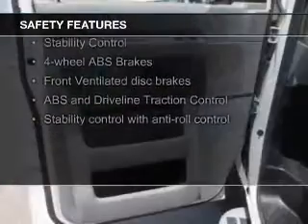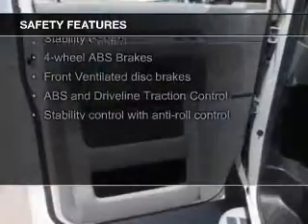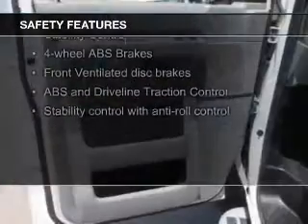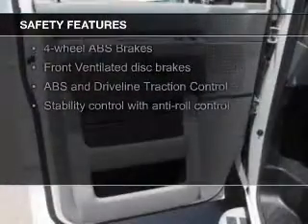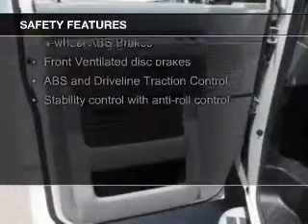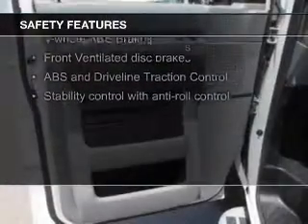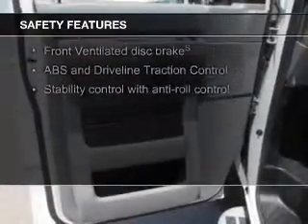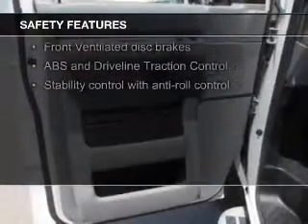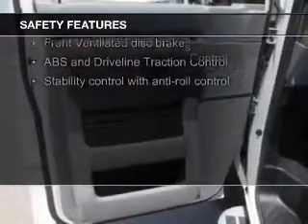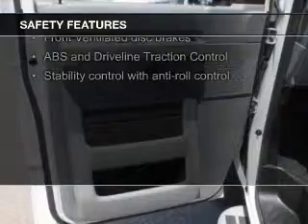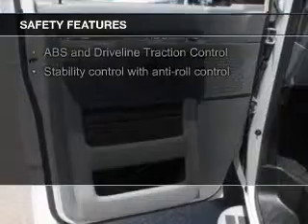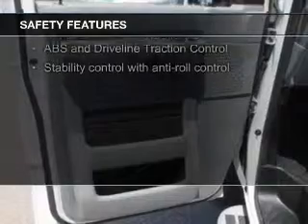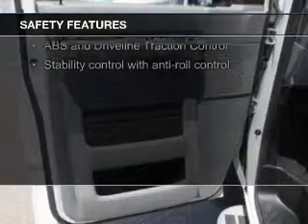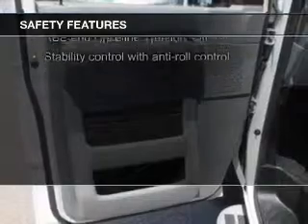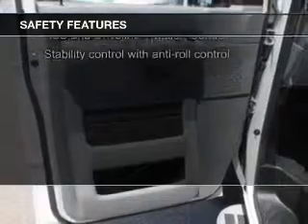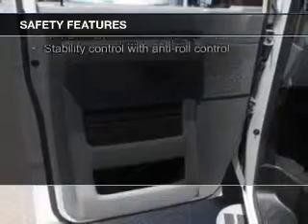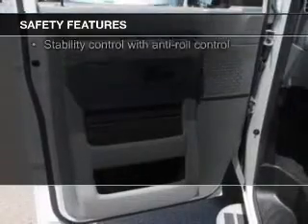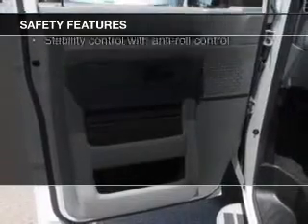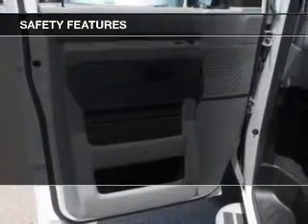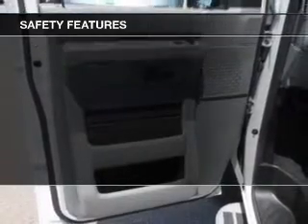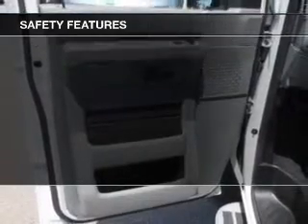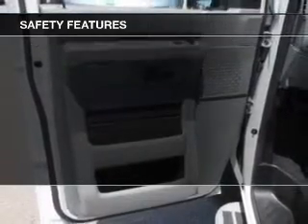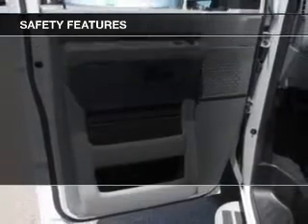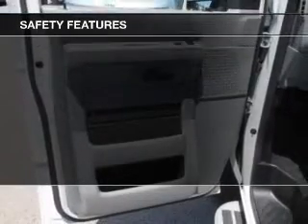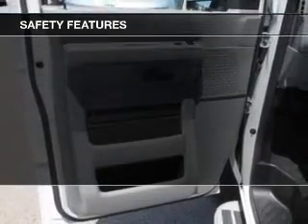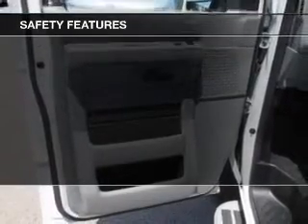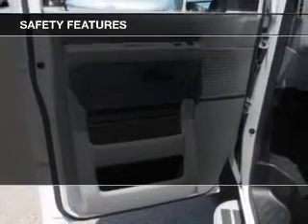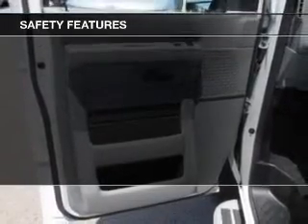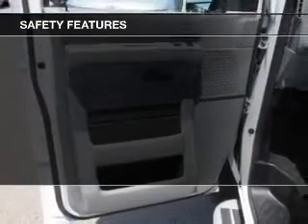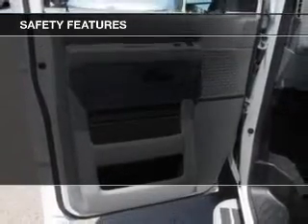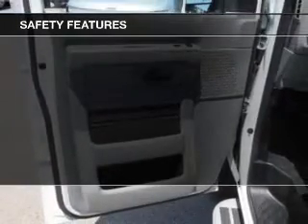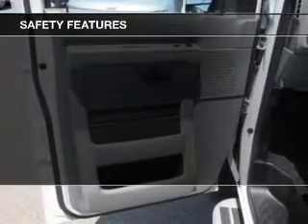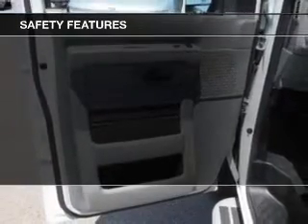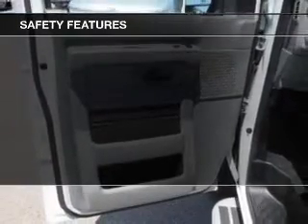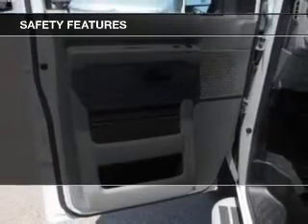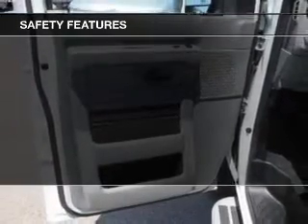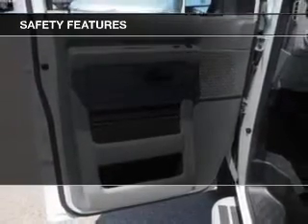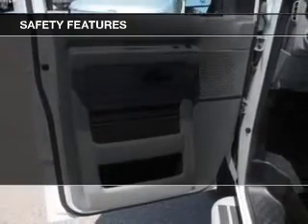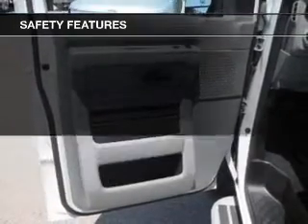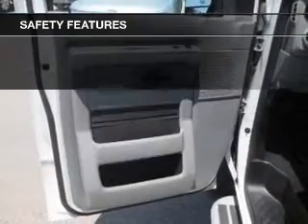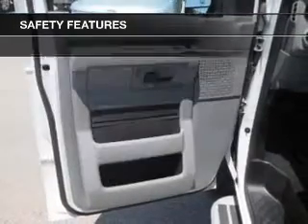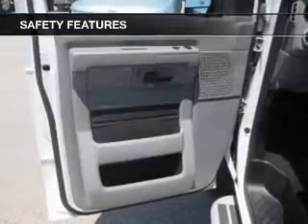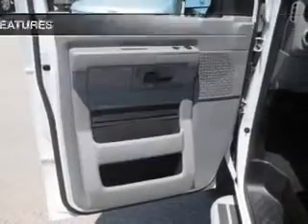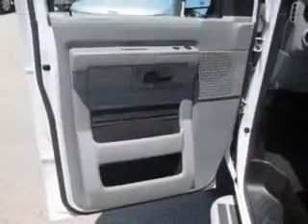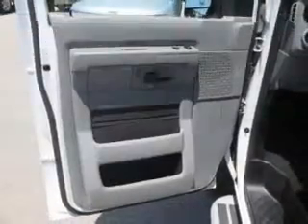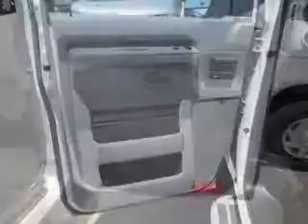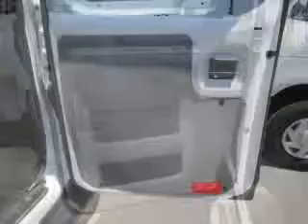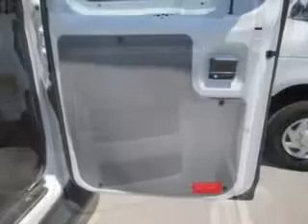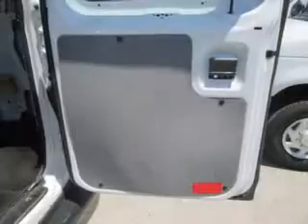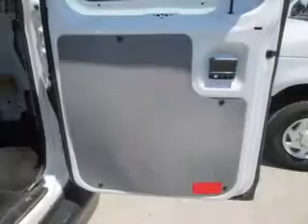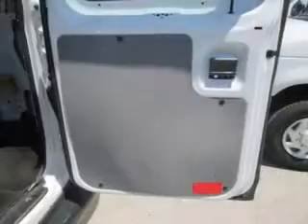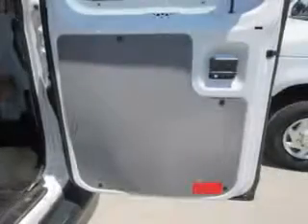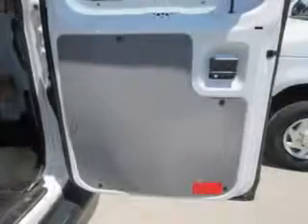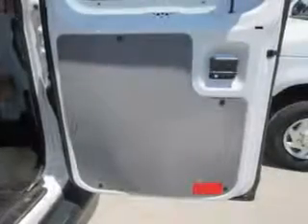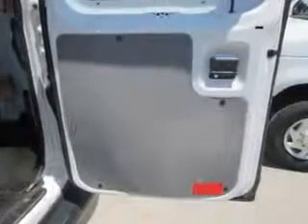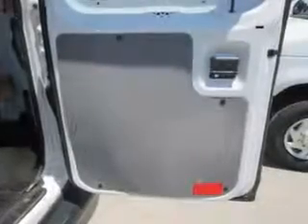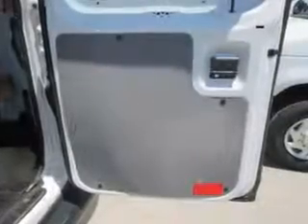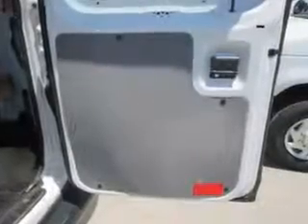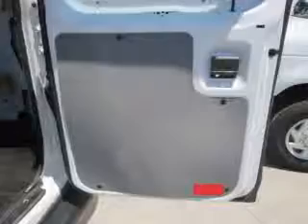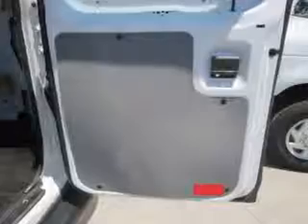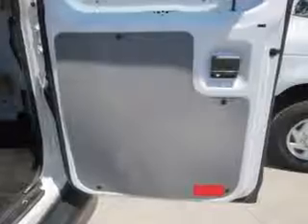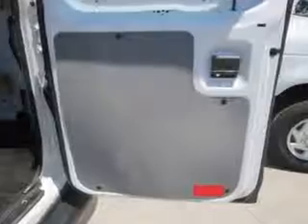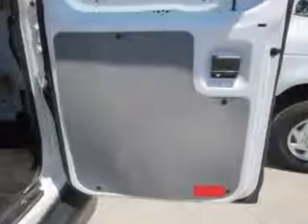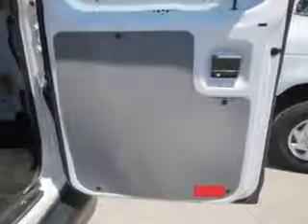Safety was made a priority with these features: traction control, stability control, low tire pressure warning, front ventilated disc brakes, and anti-lock brakes.